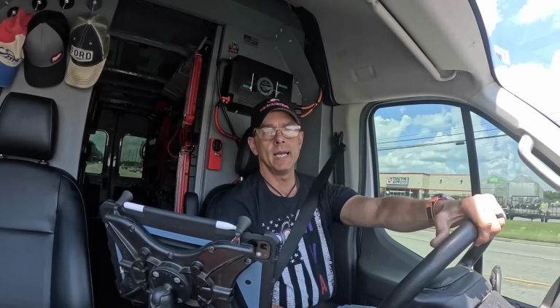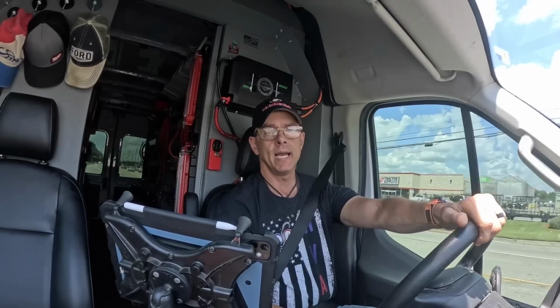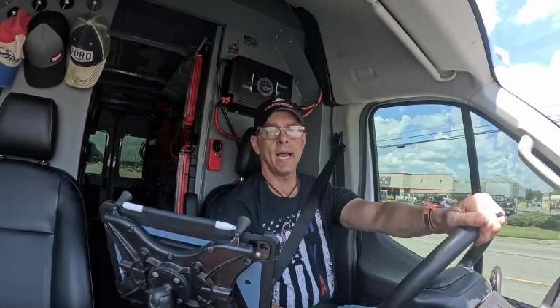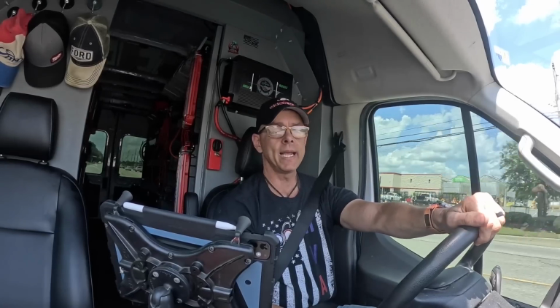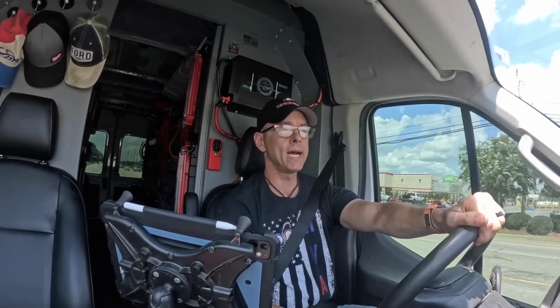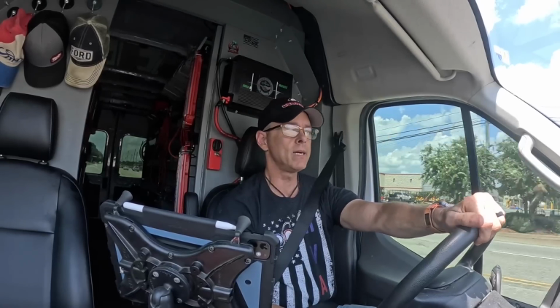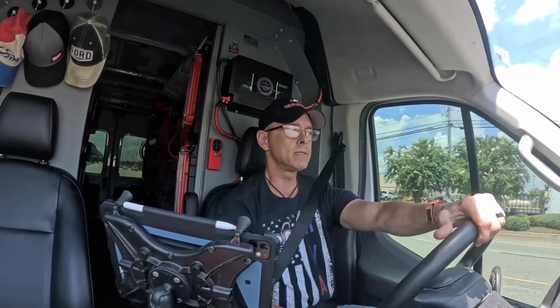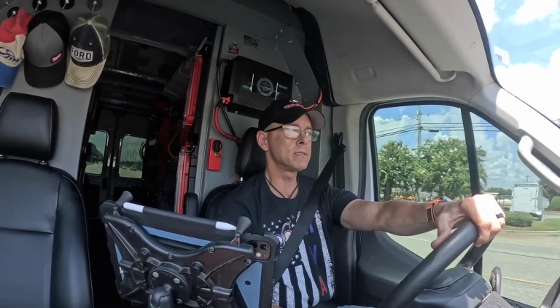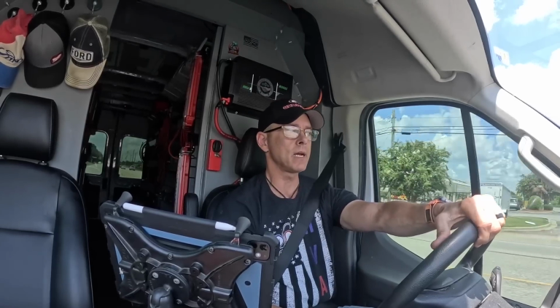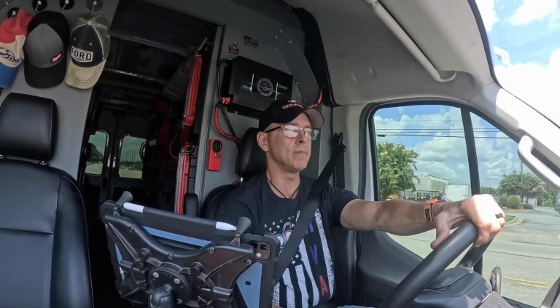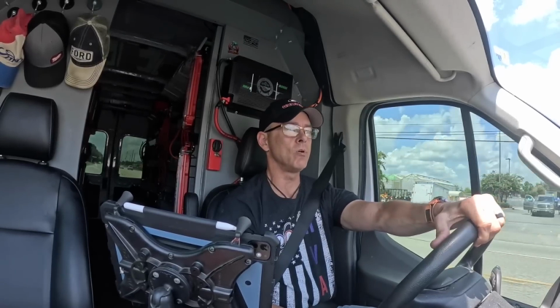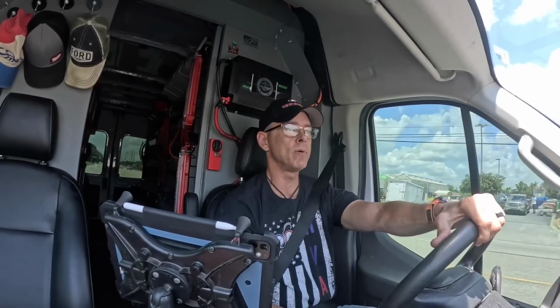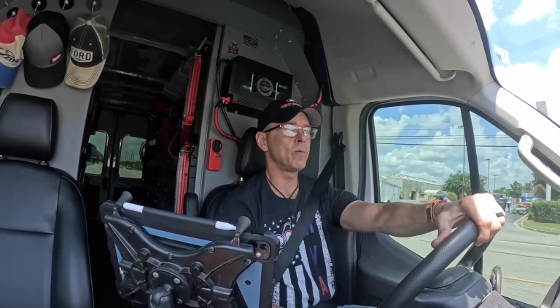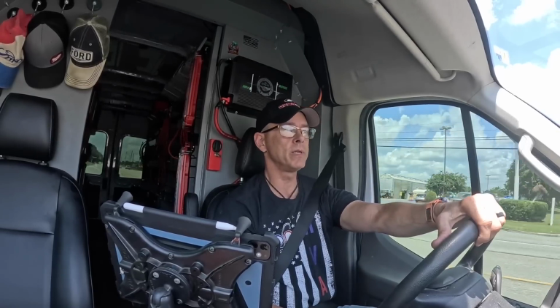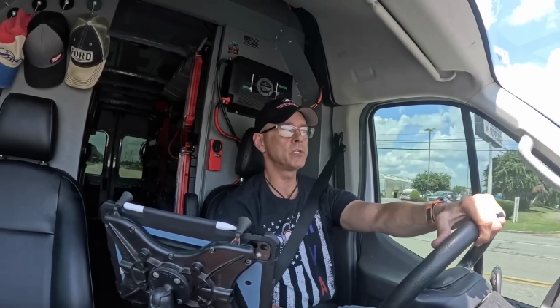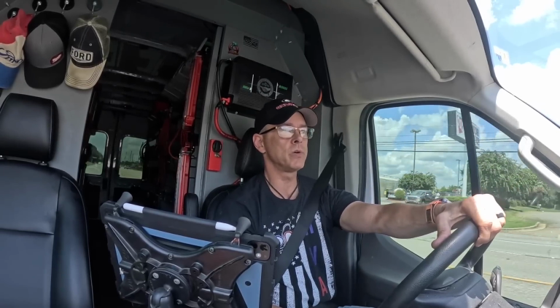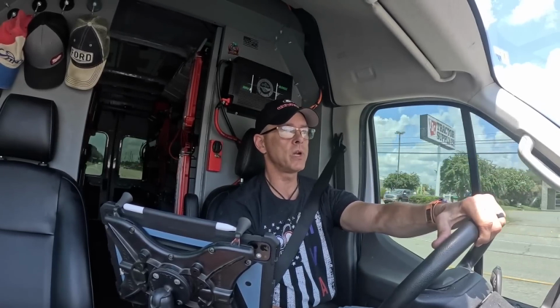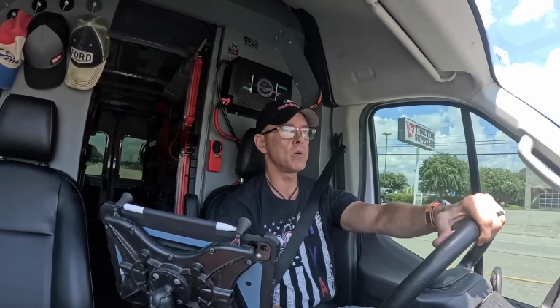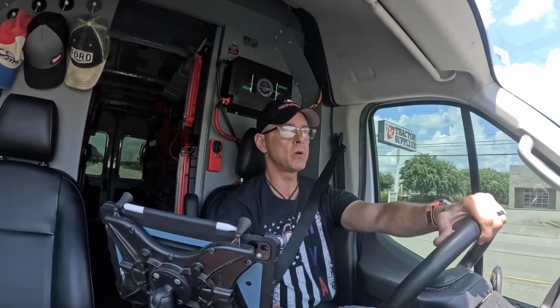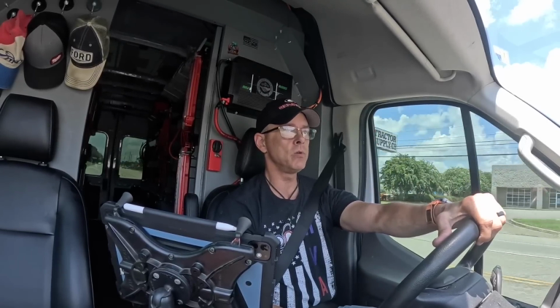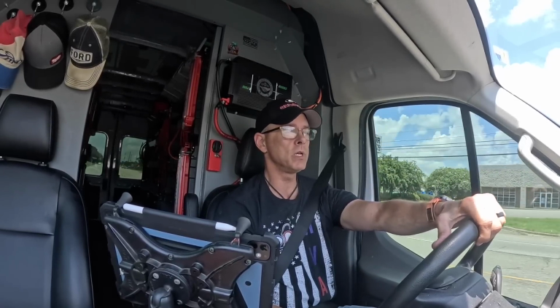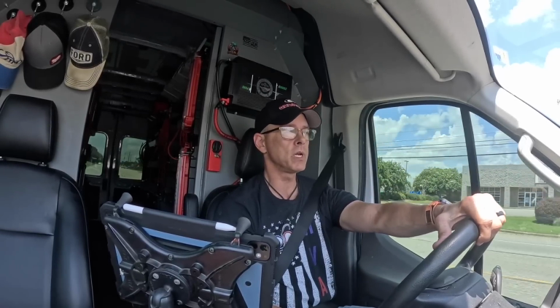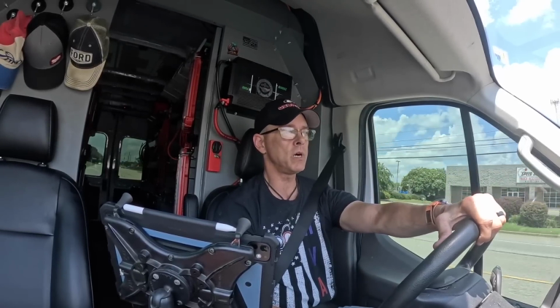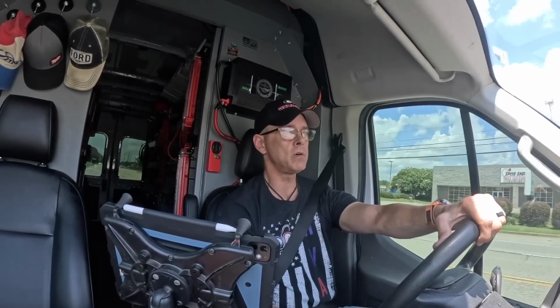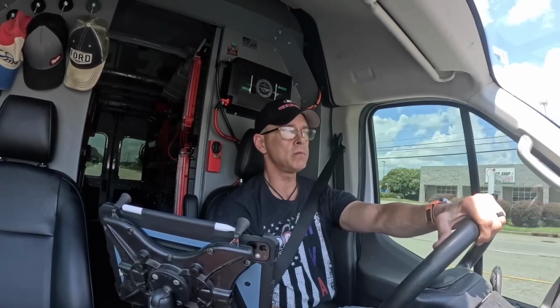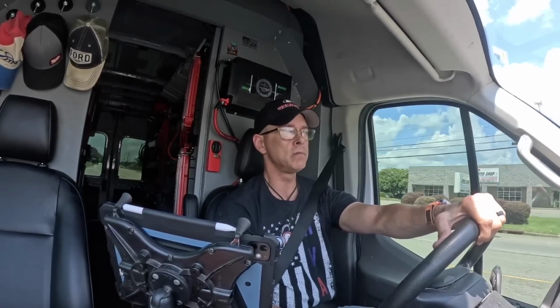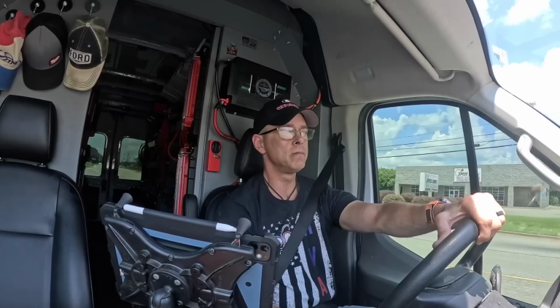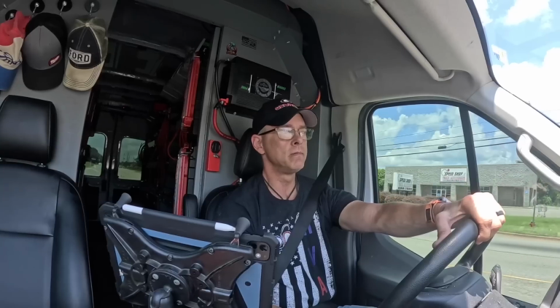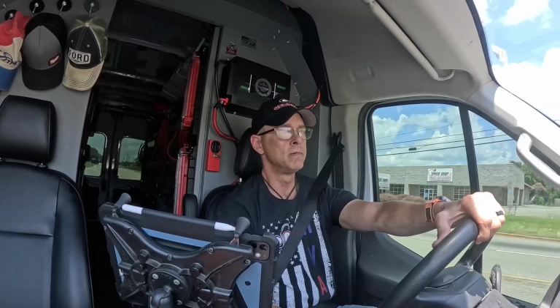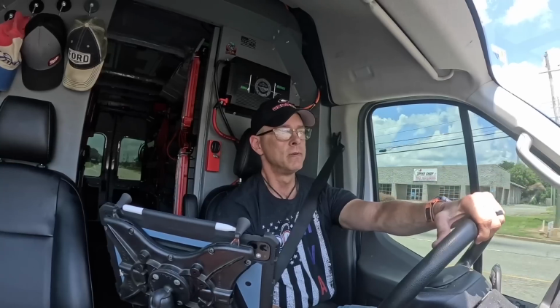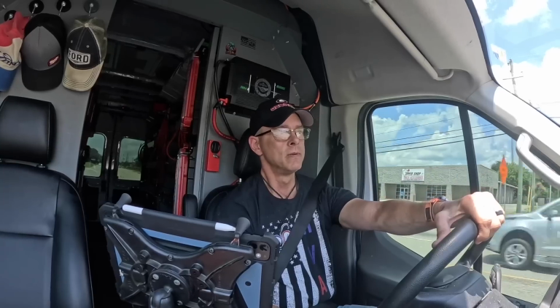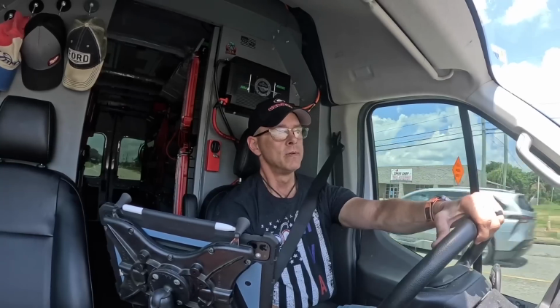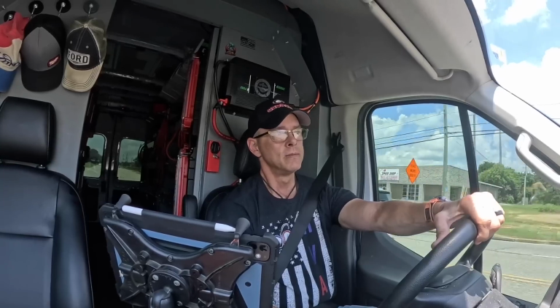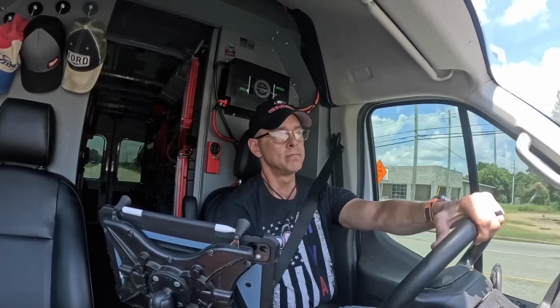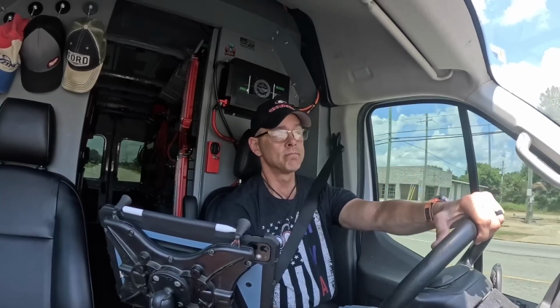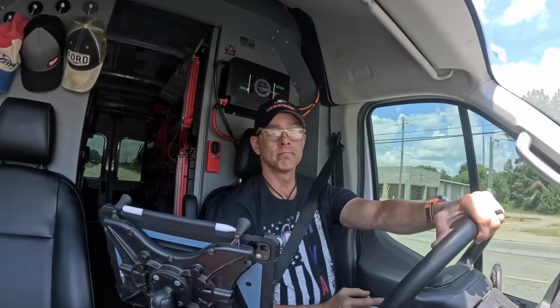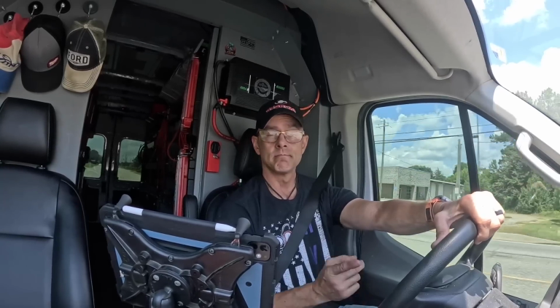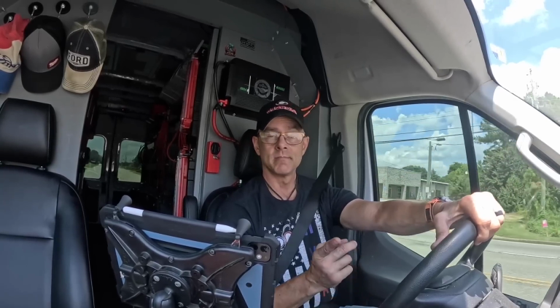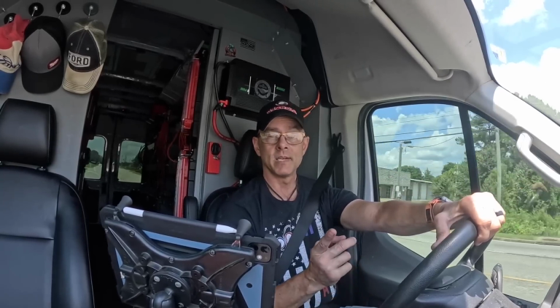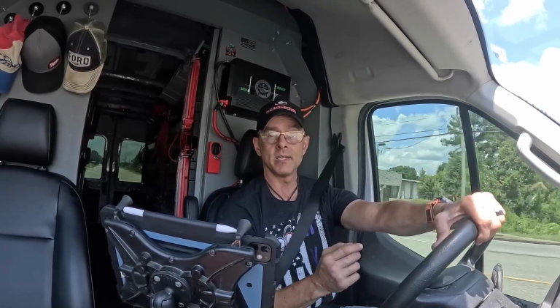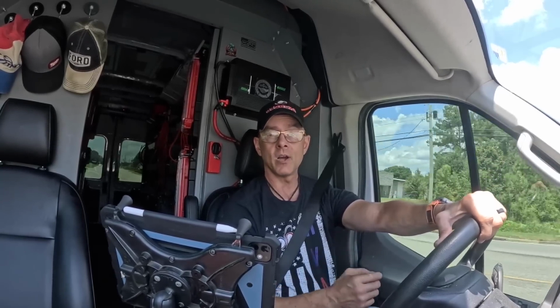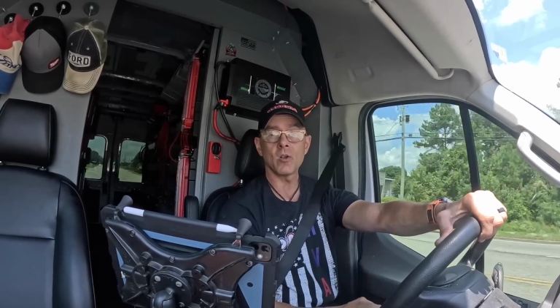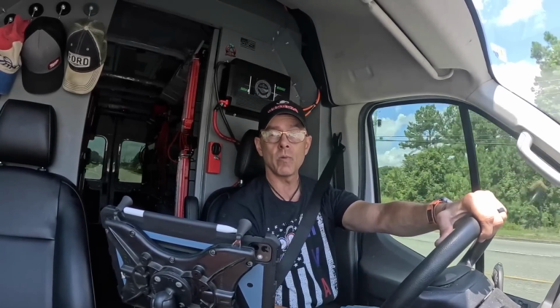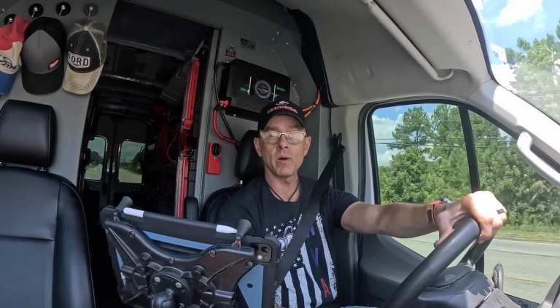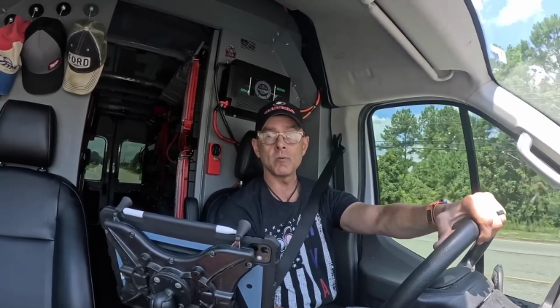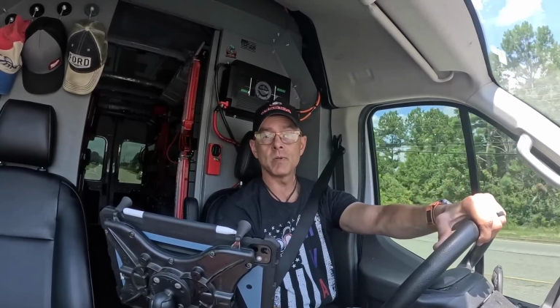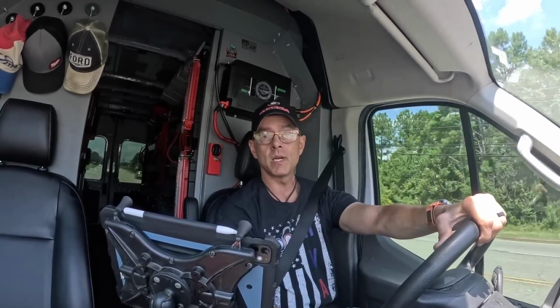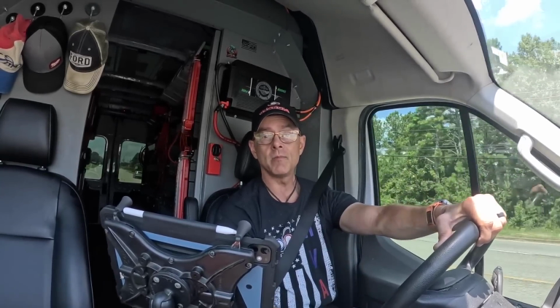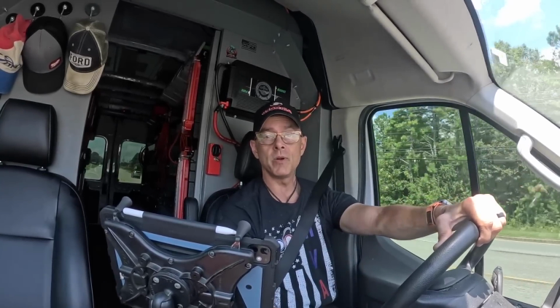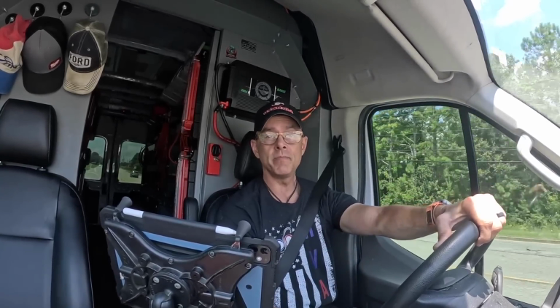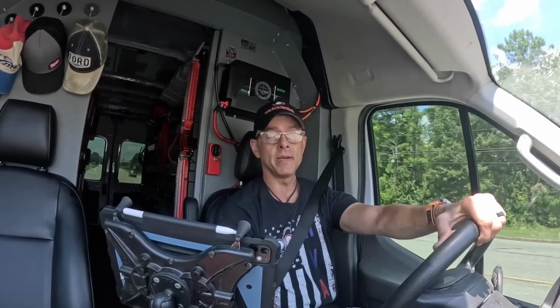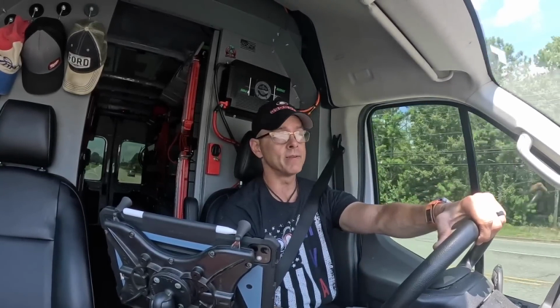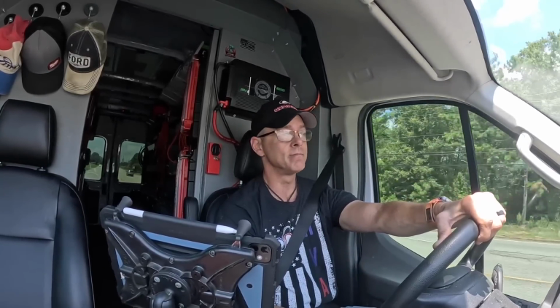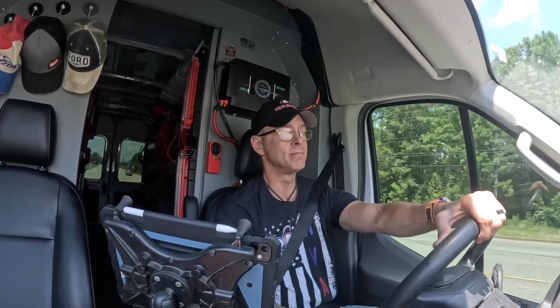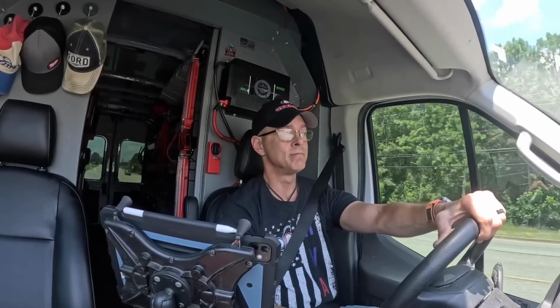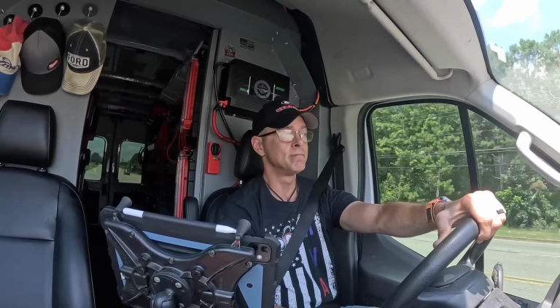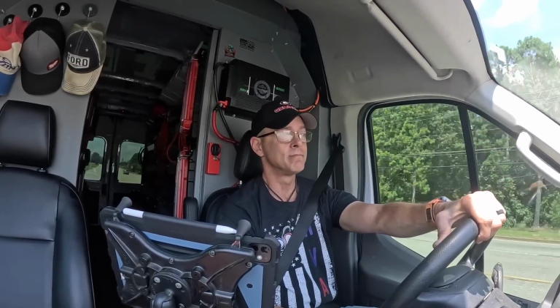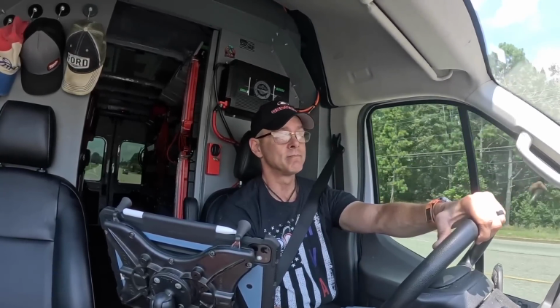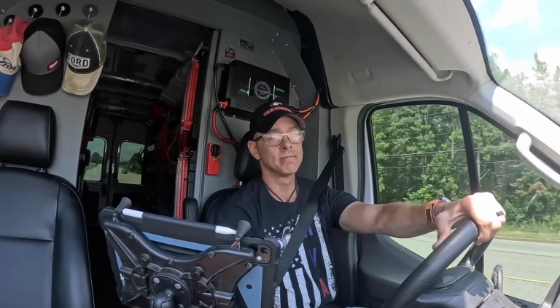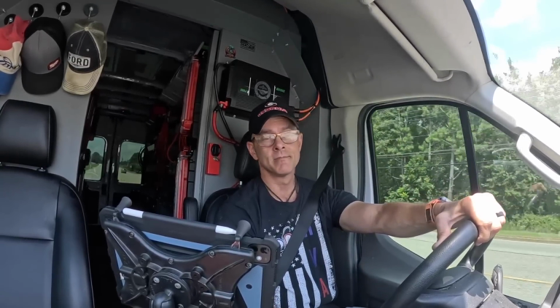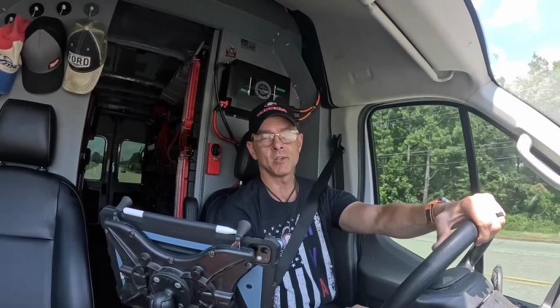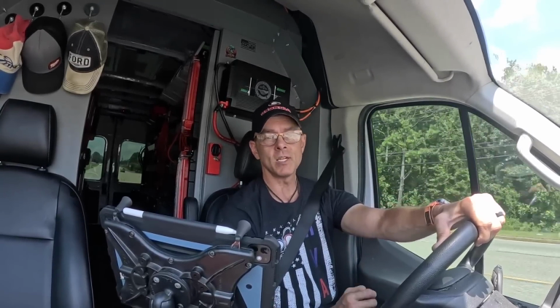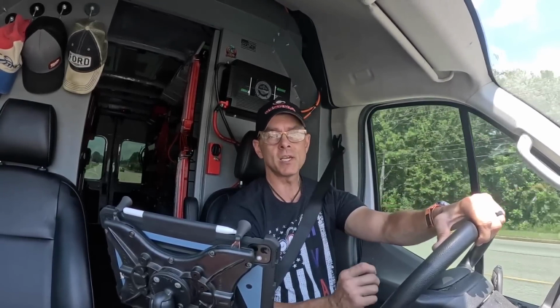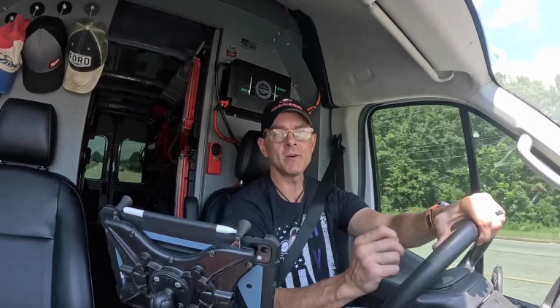Hey guys, I'm on my way to a no-cooling call. Y'all are welcome to come with me. So let's go!